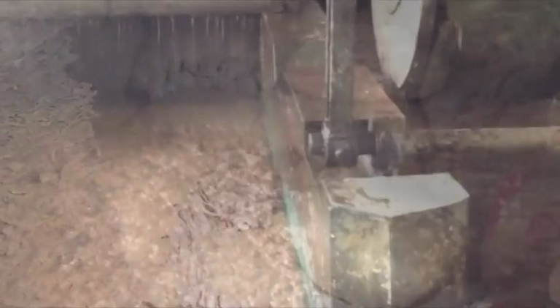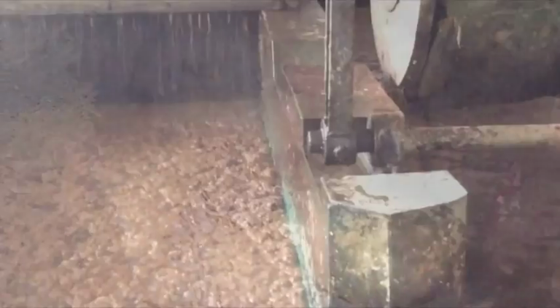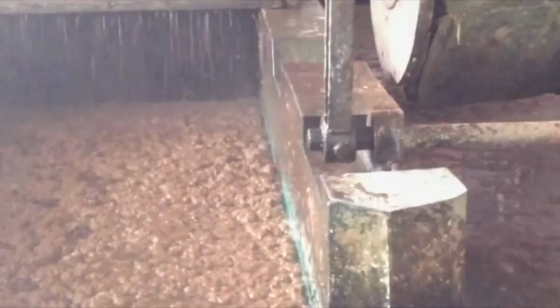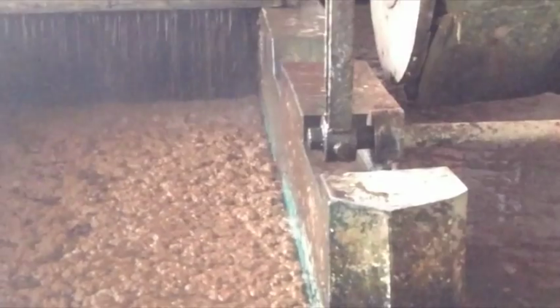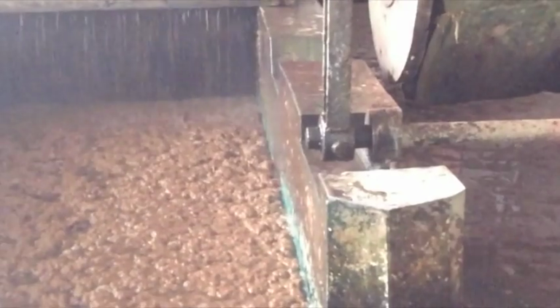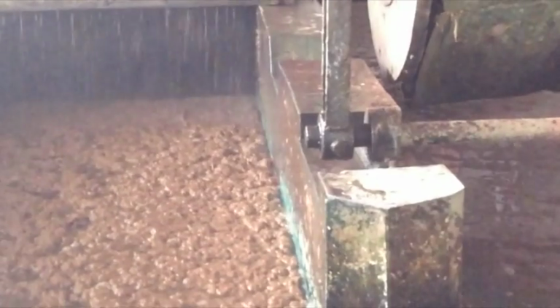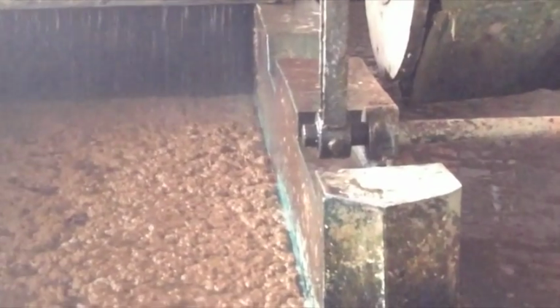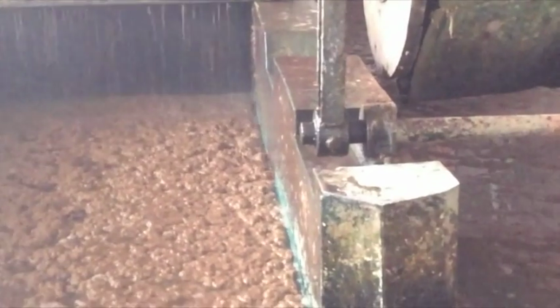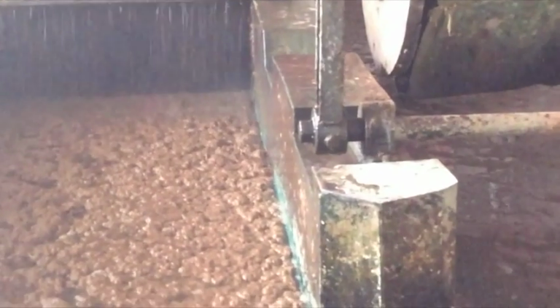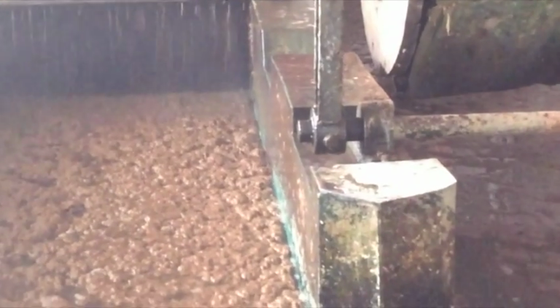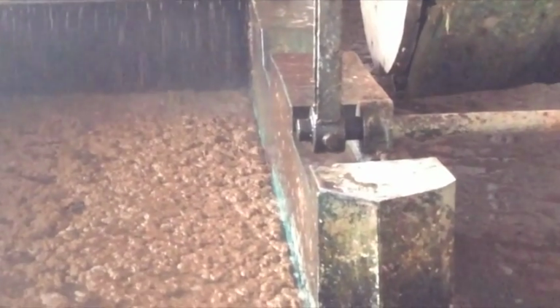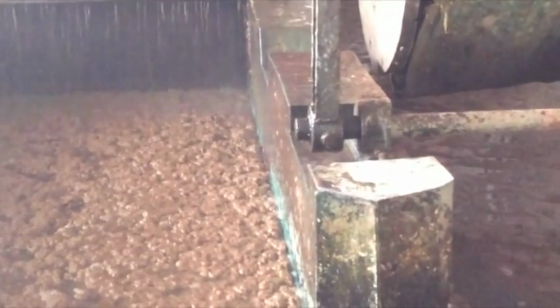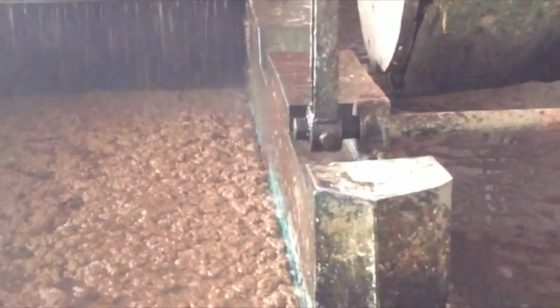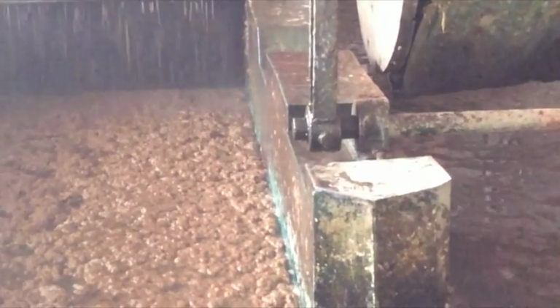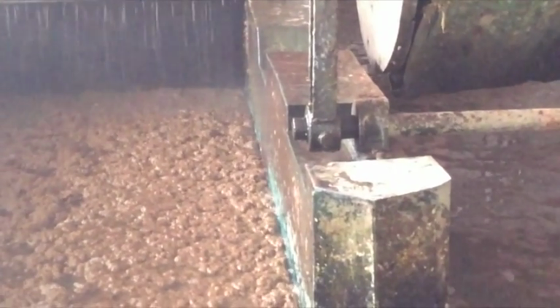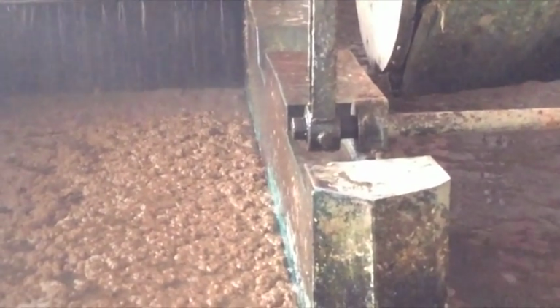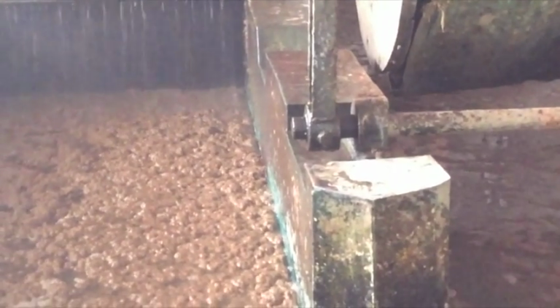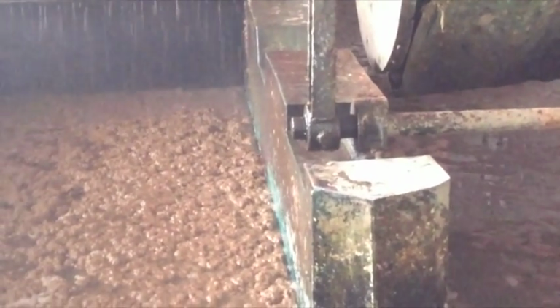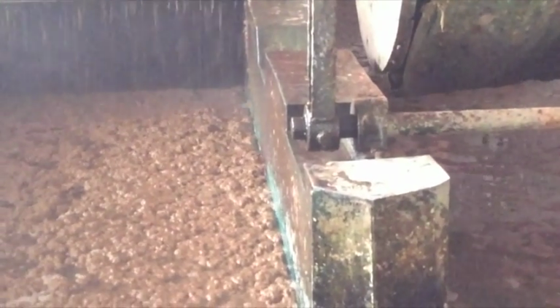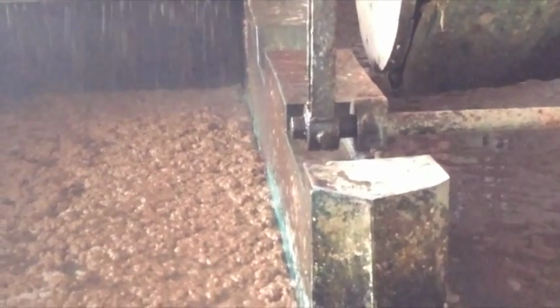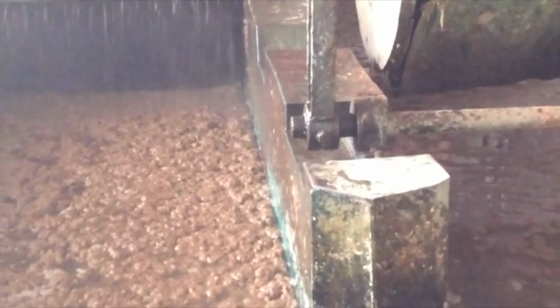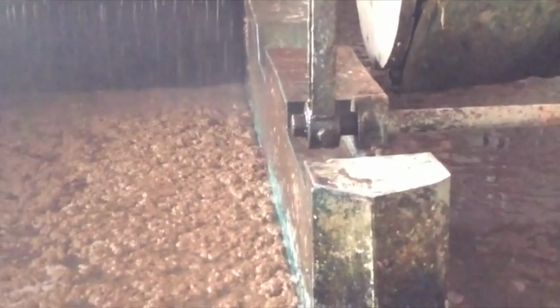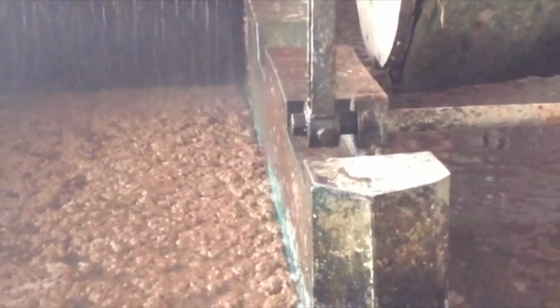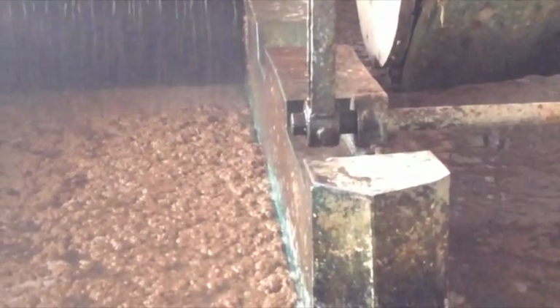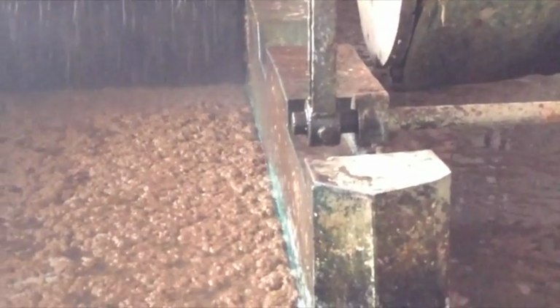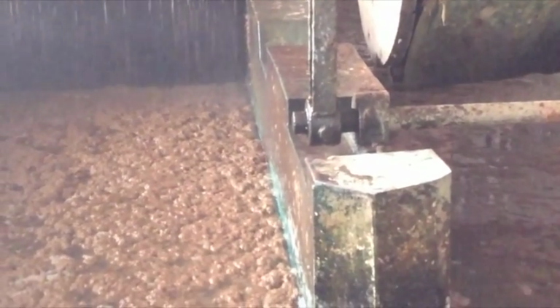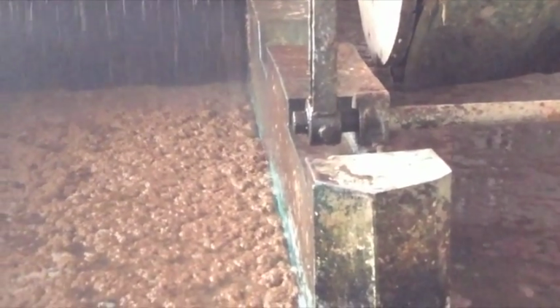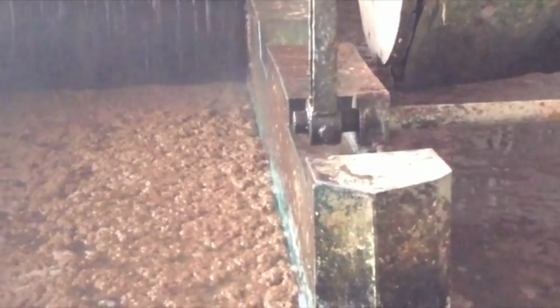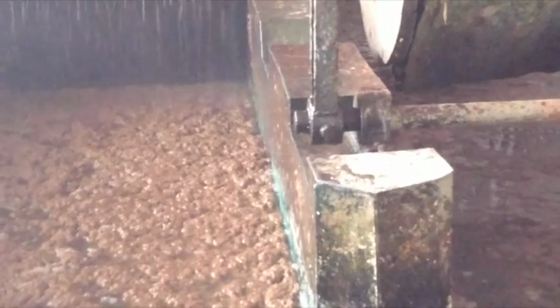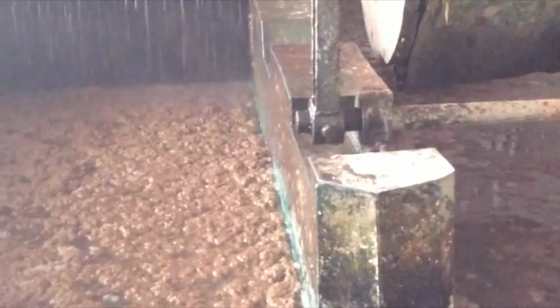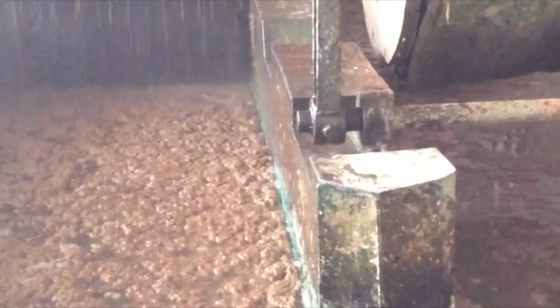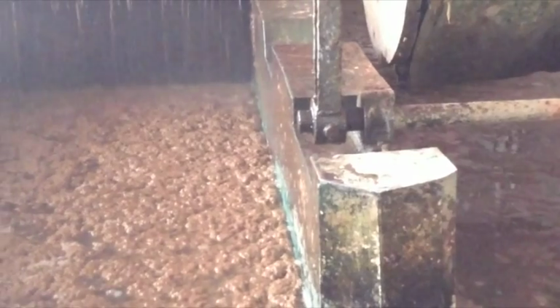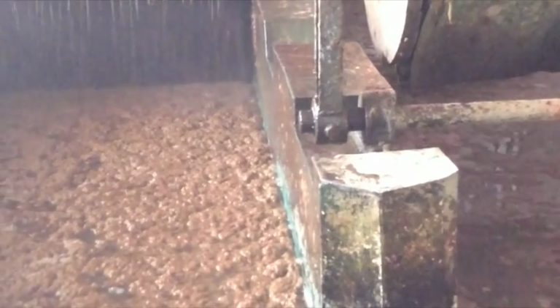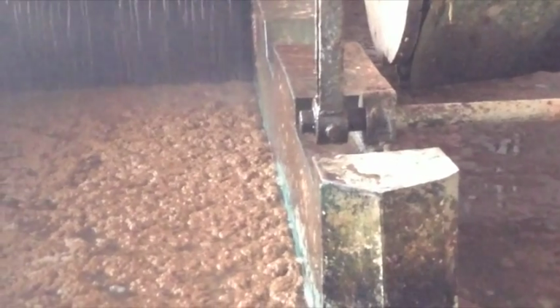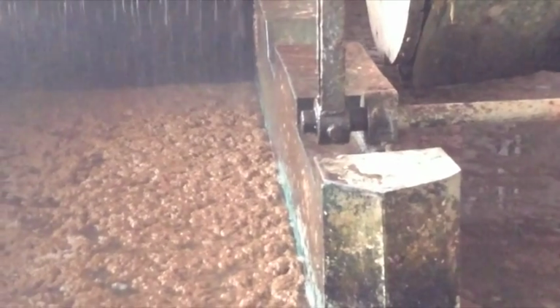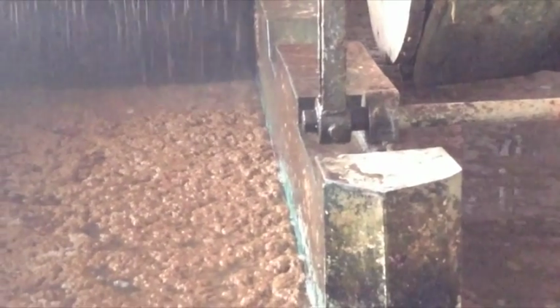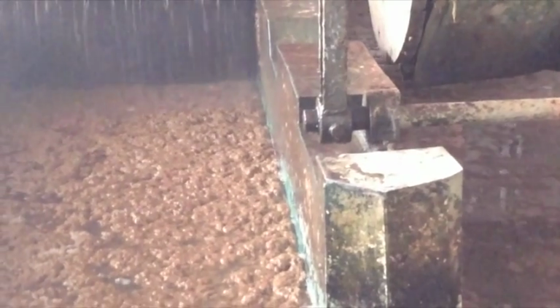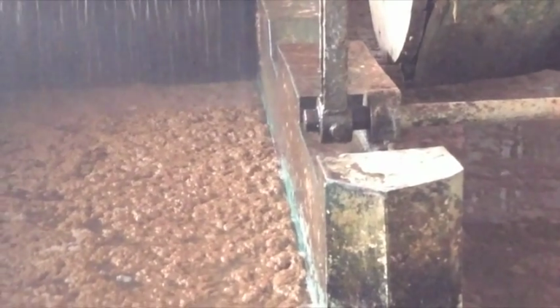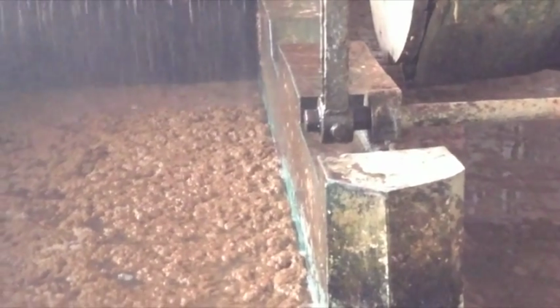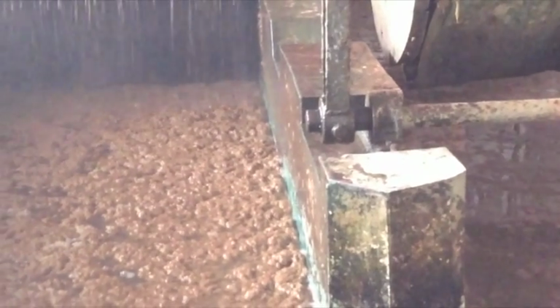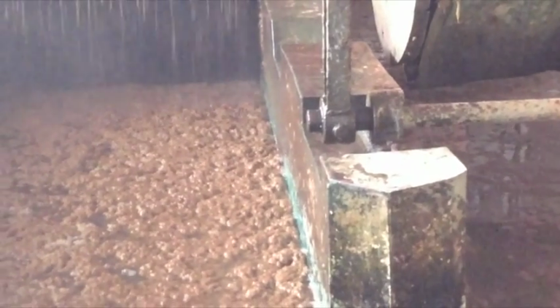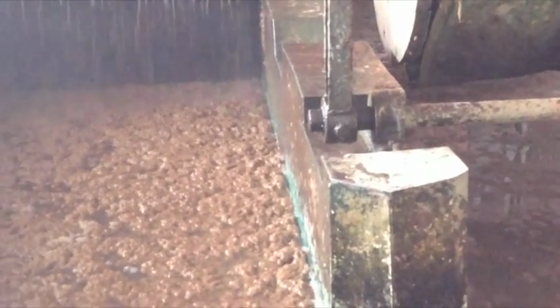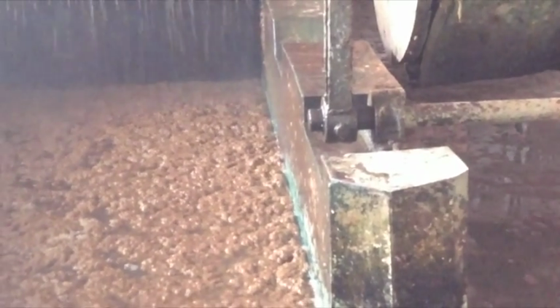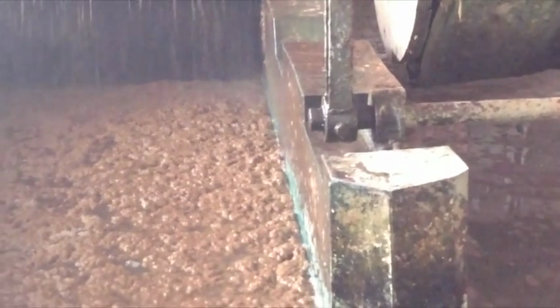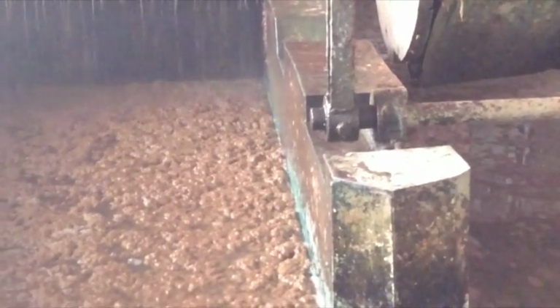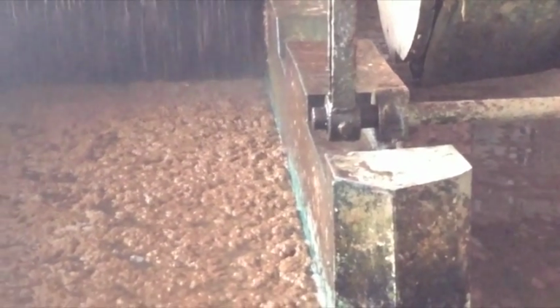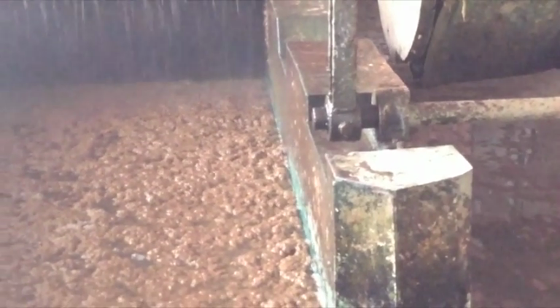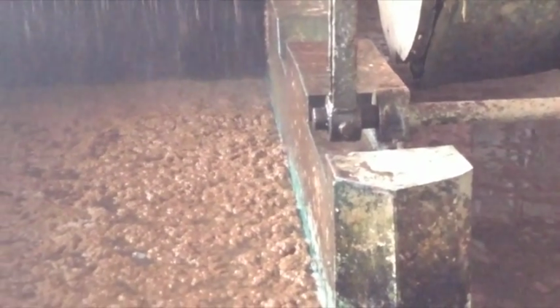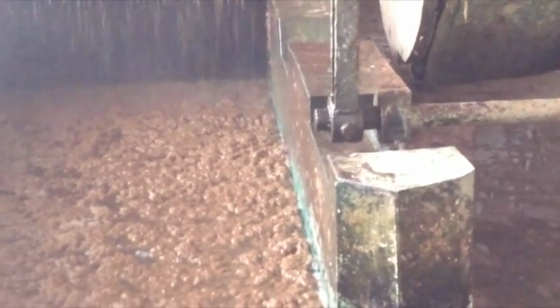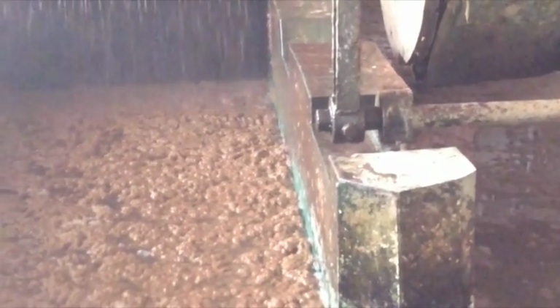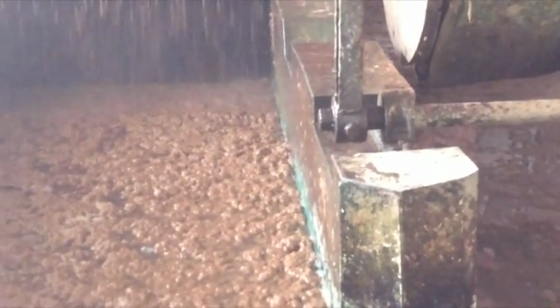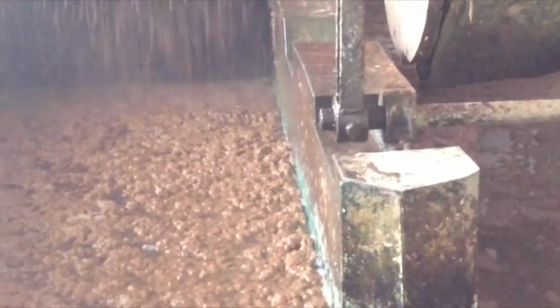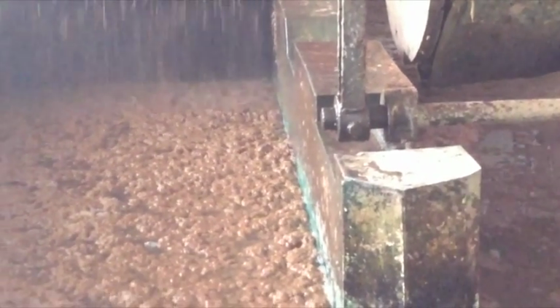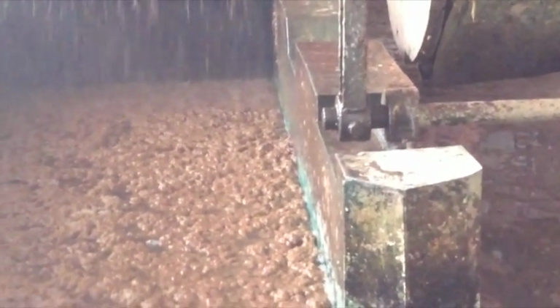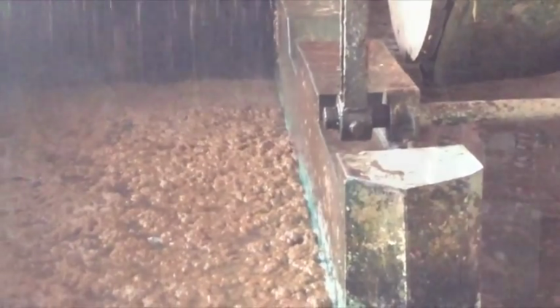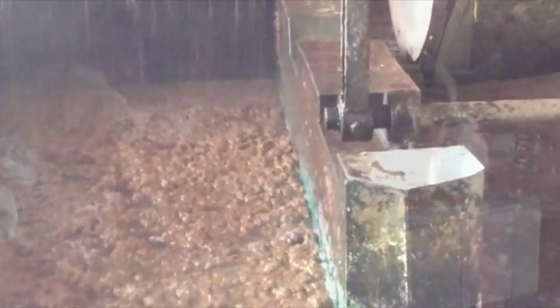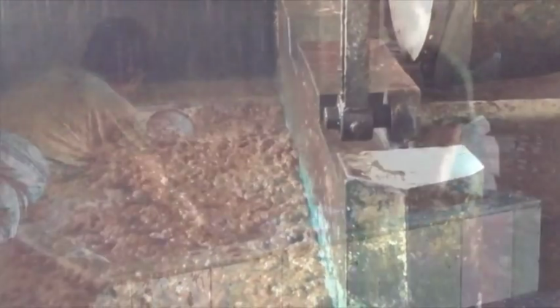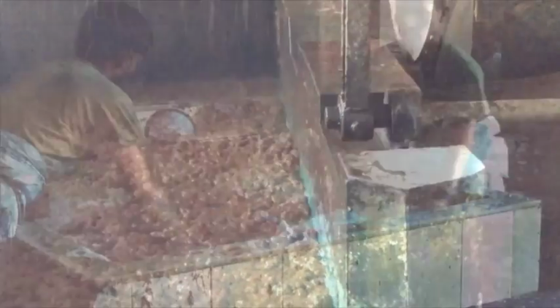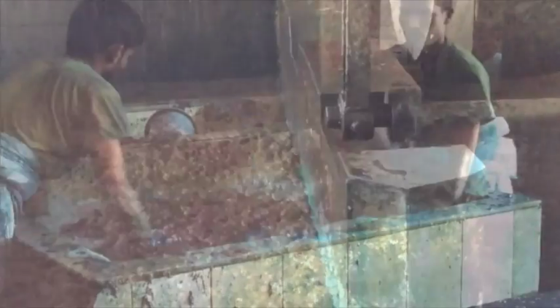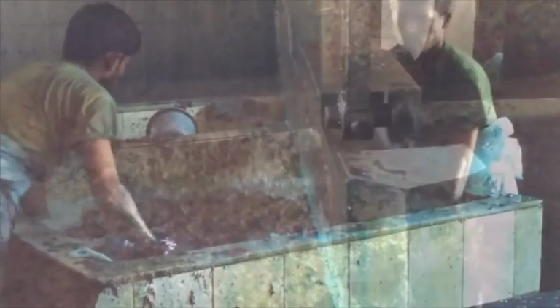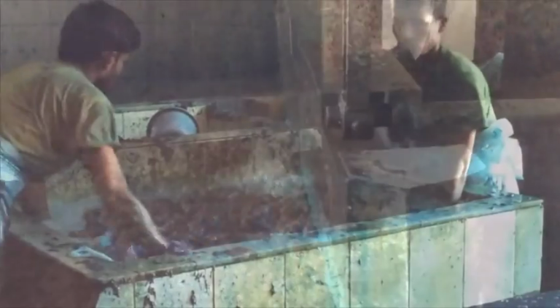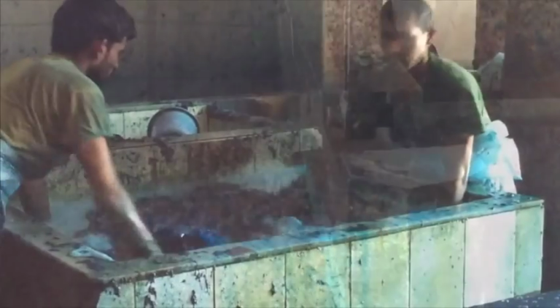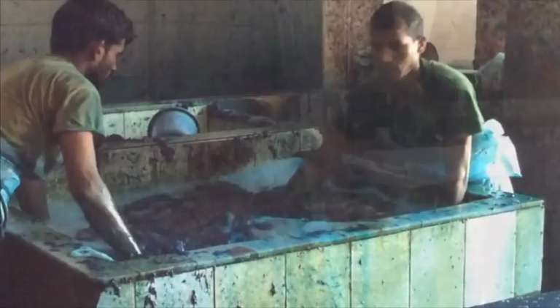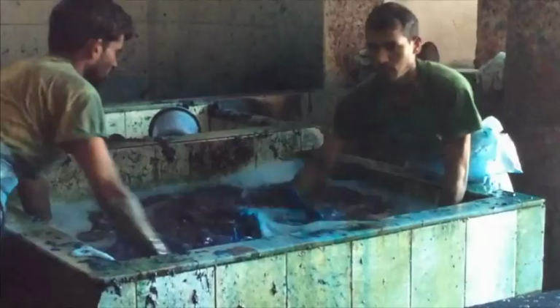The cotton rags are mixed with gallons of recycled water and beaten, creating liquid pulp.